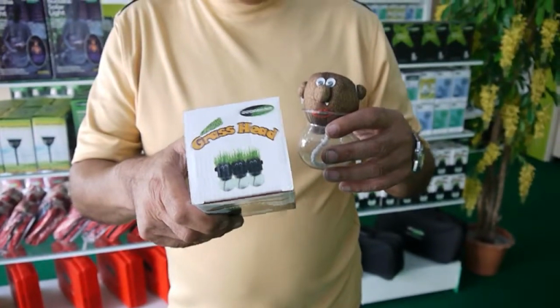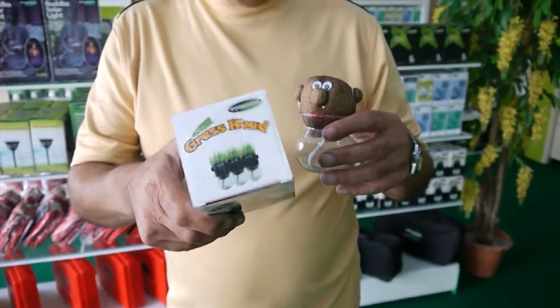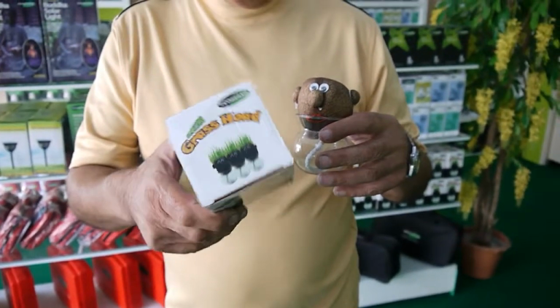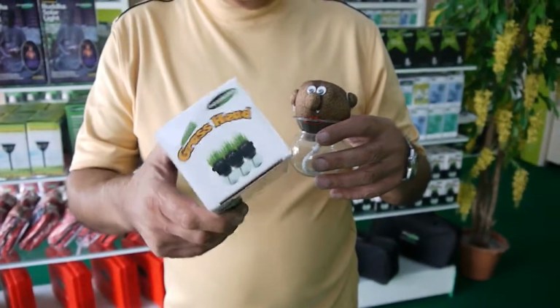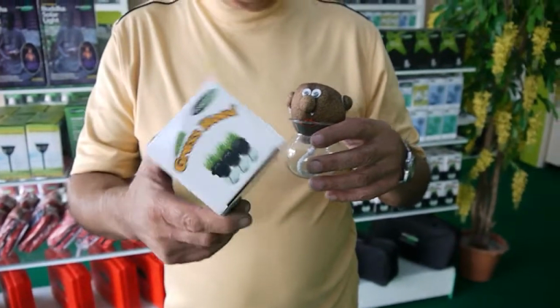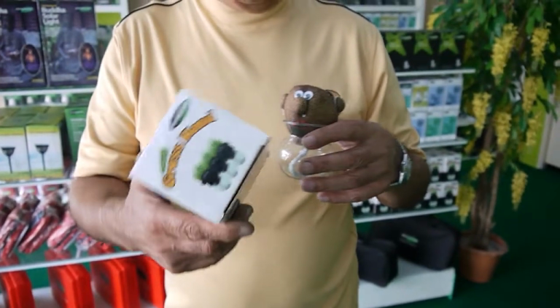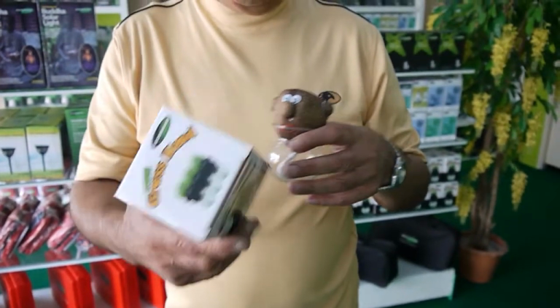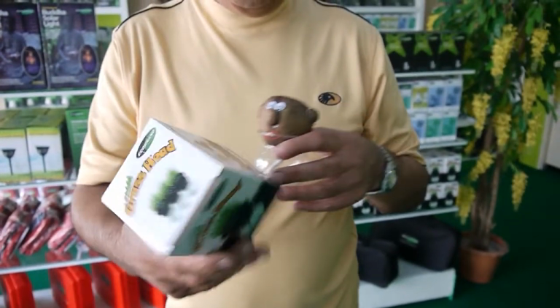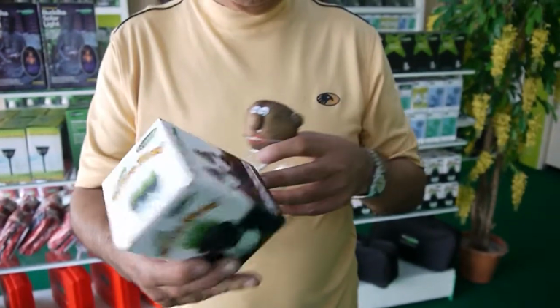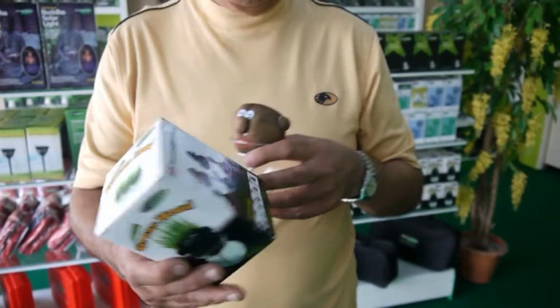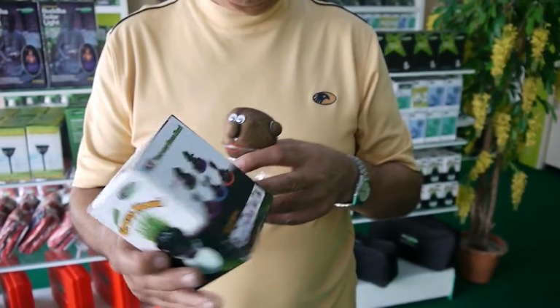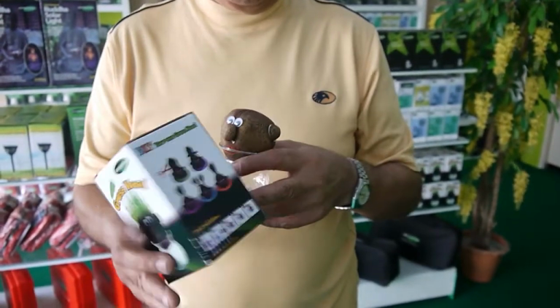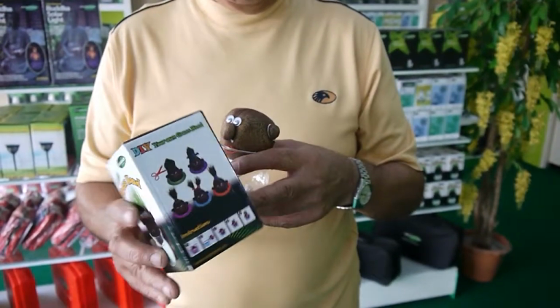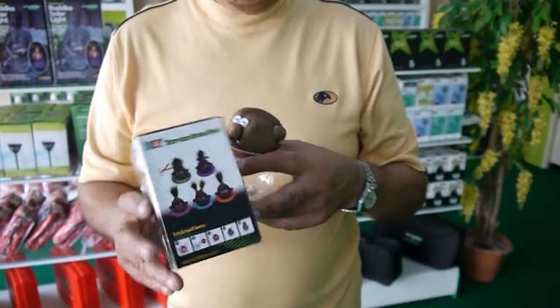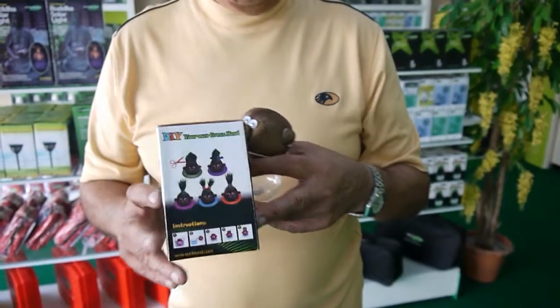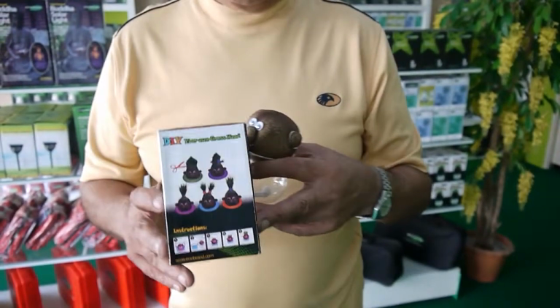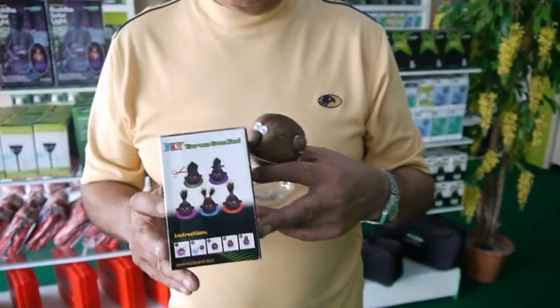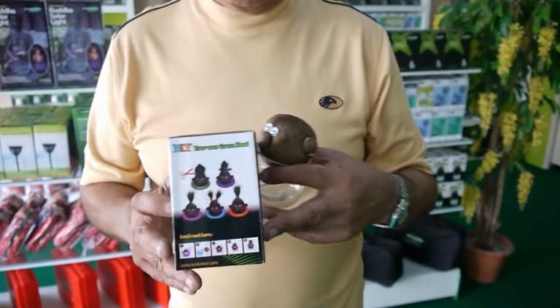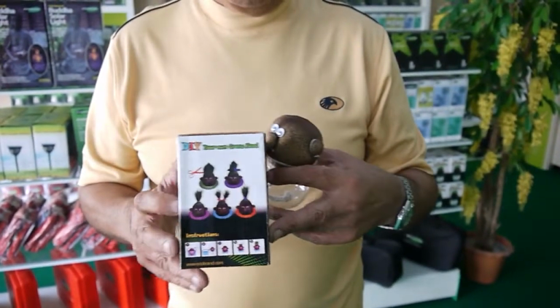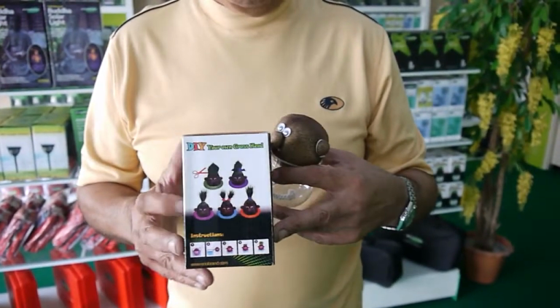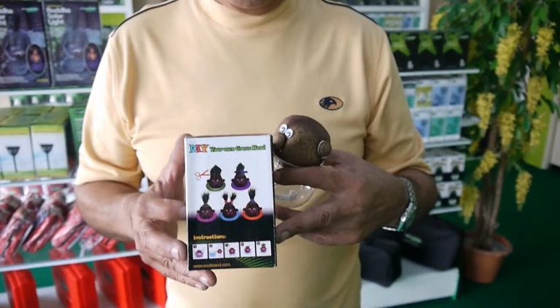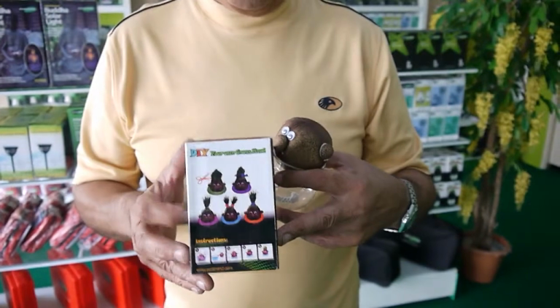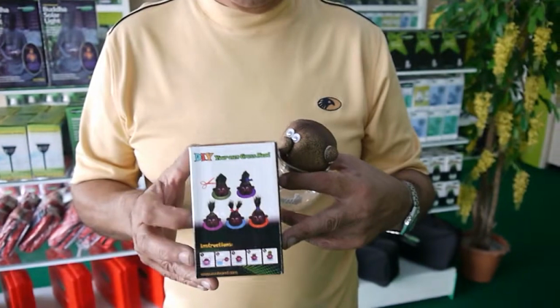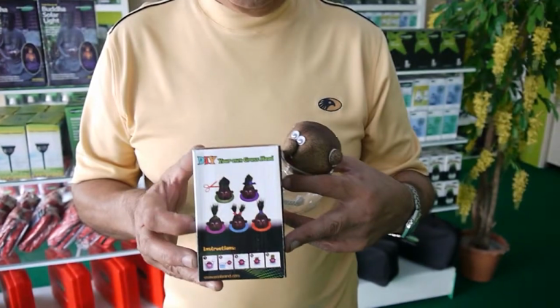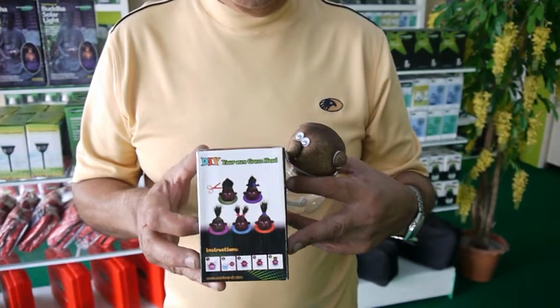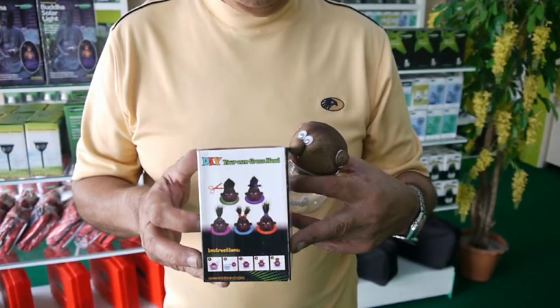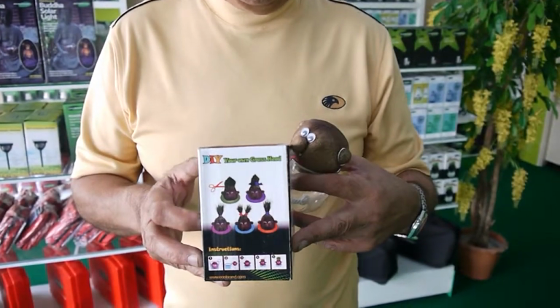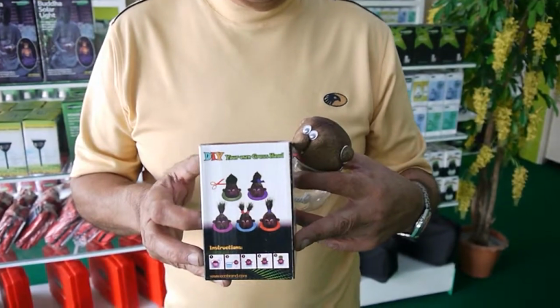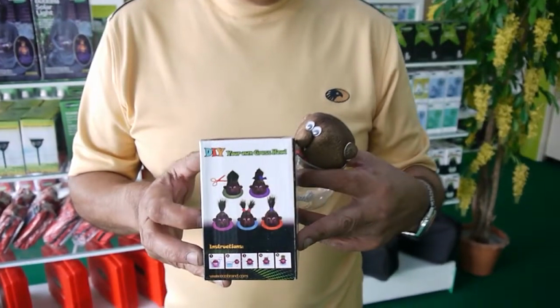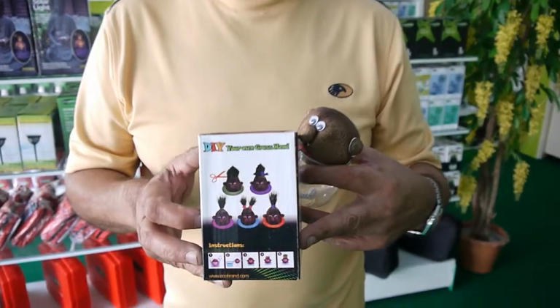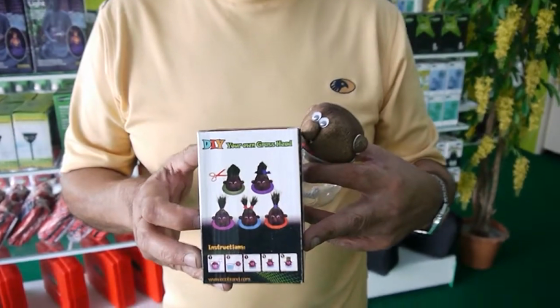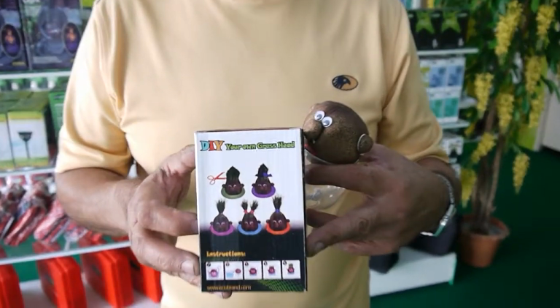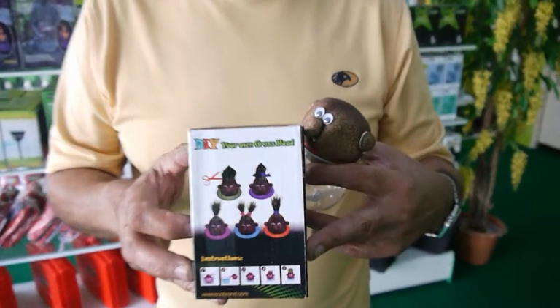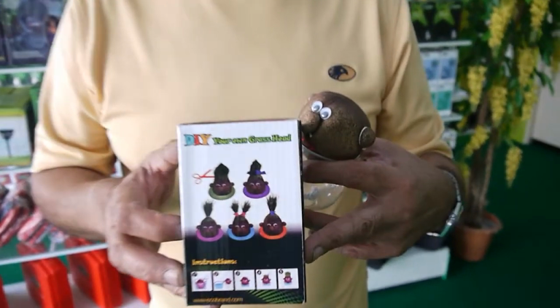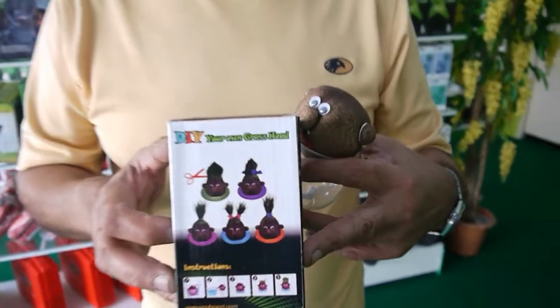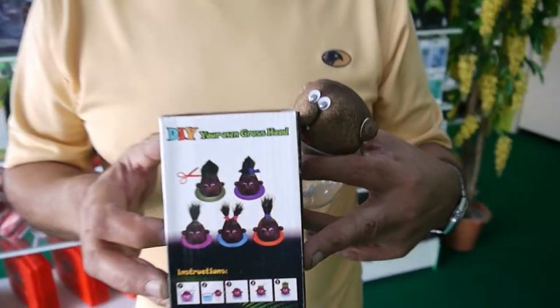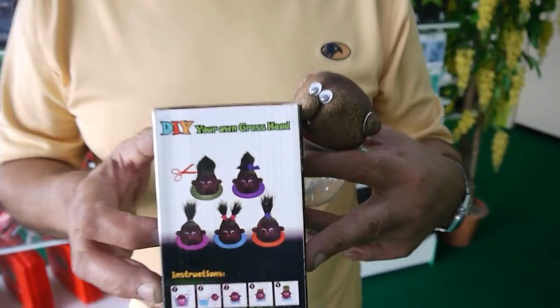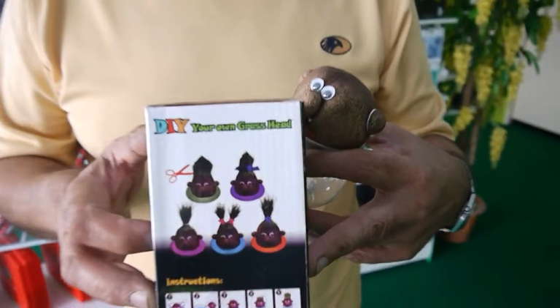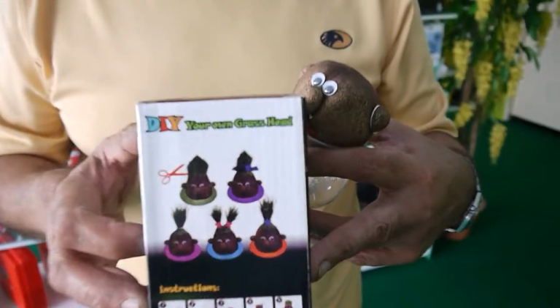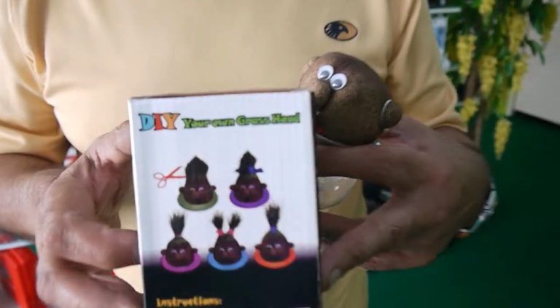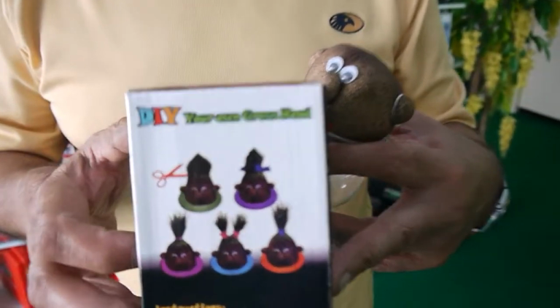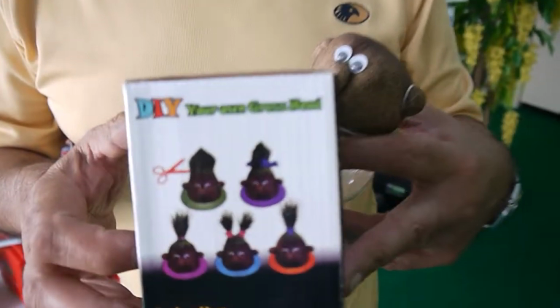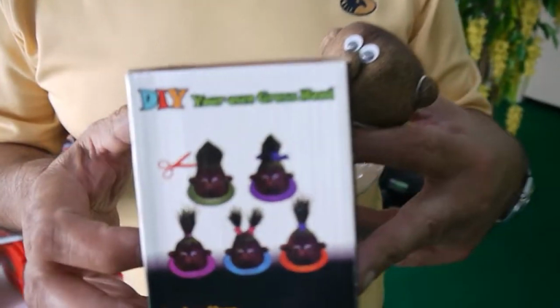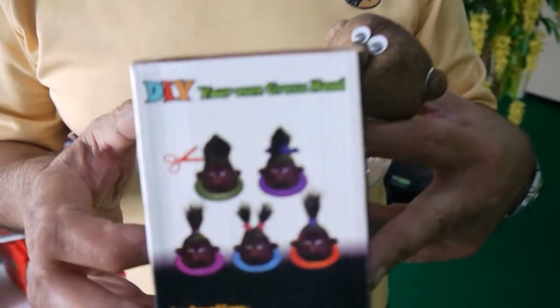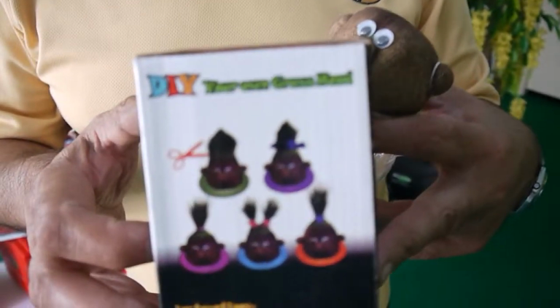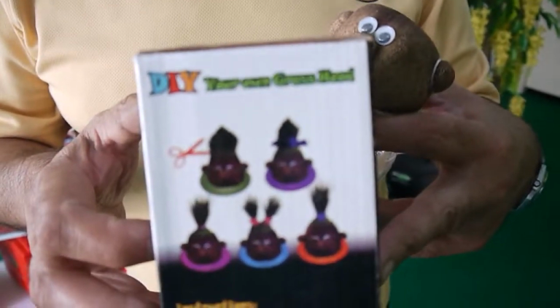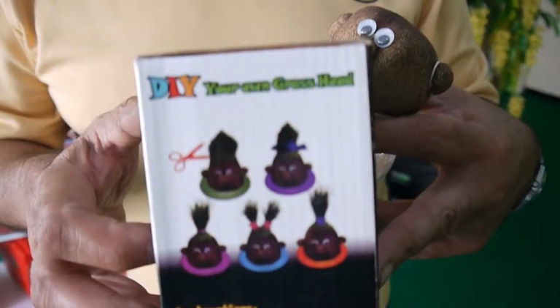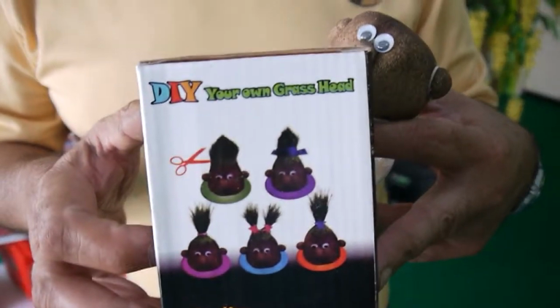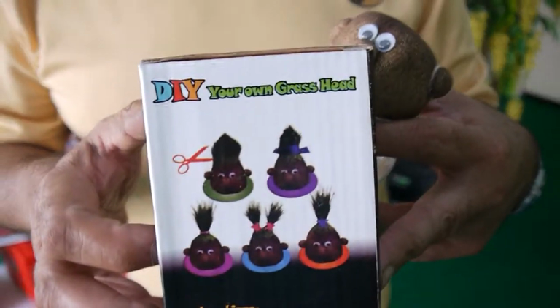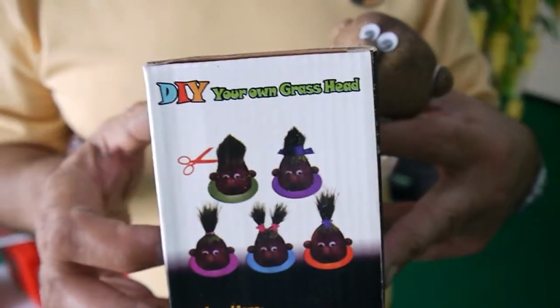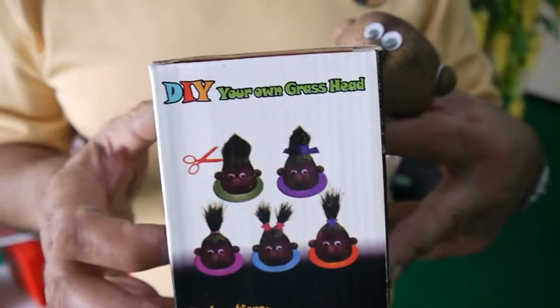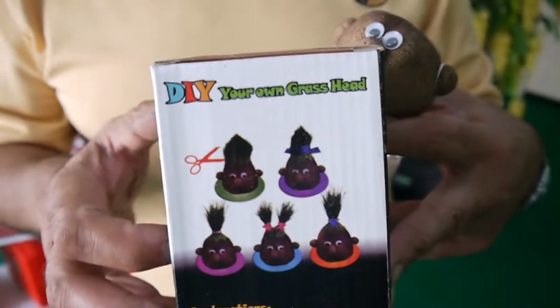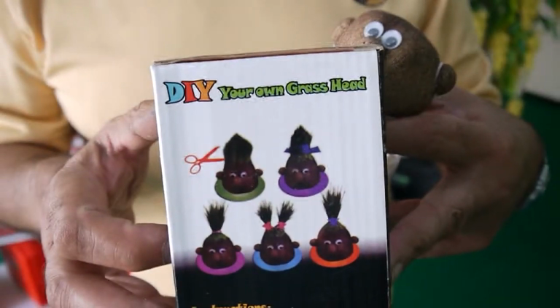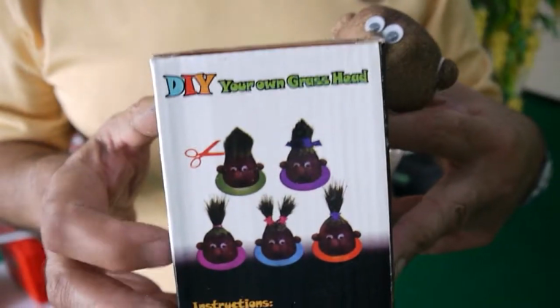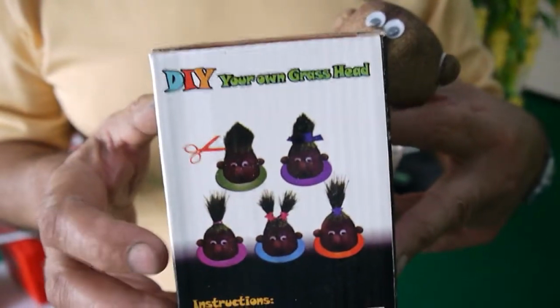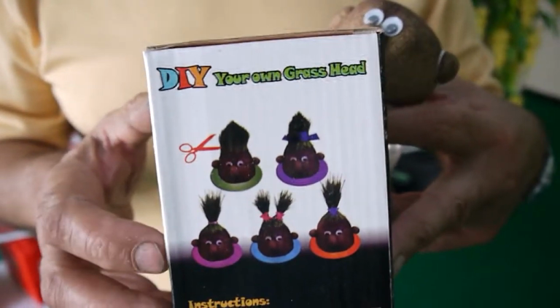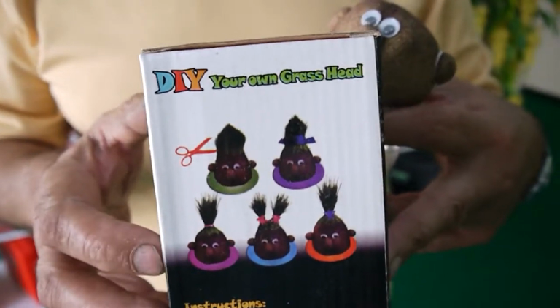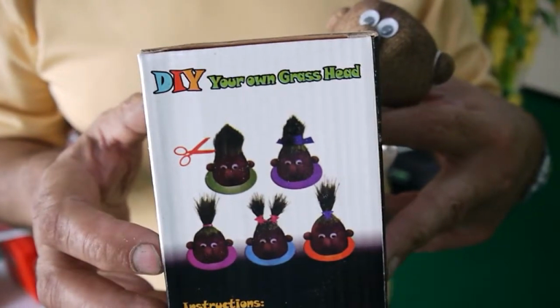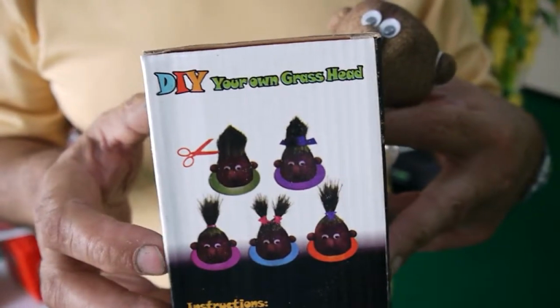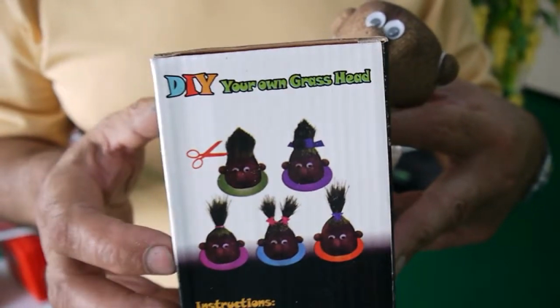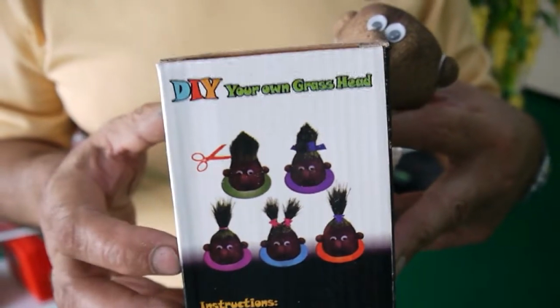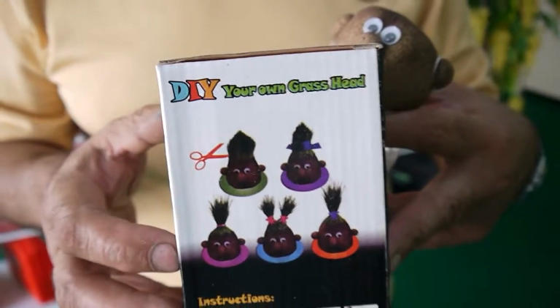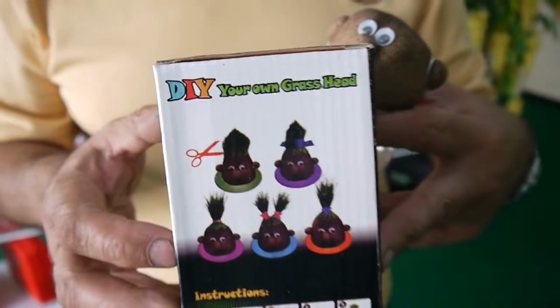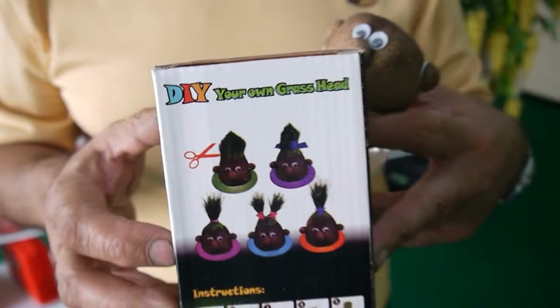And the good thing is that you can cut it any way you like. Great for kids, 59 baht.